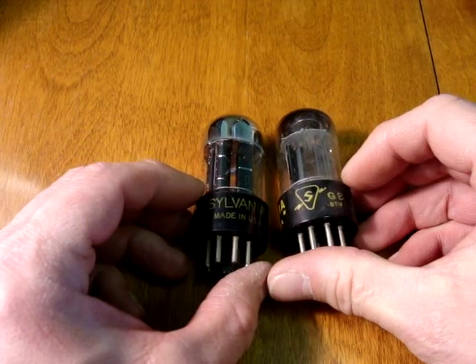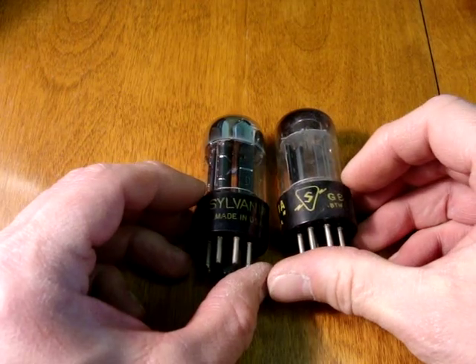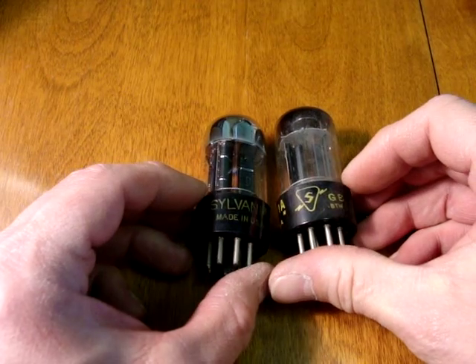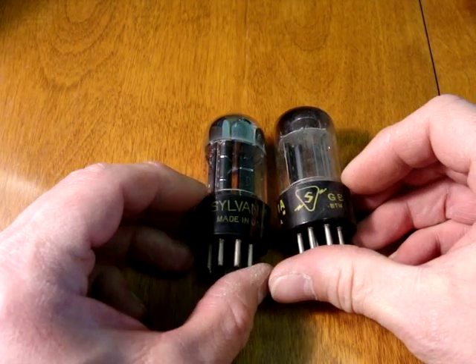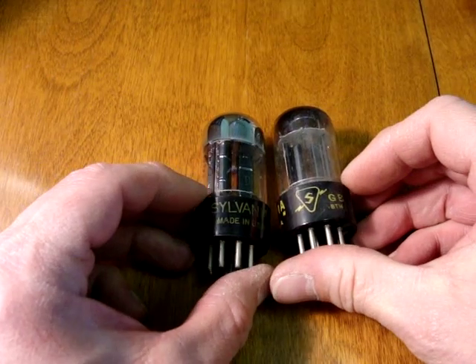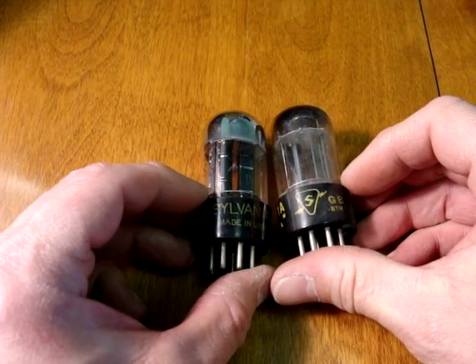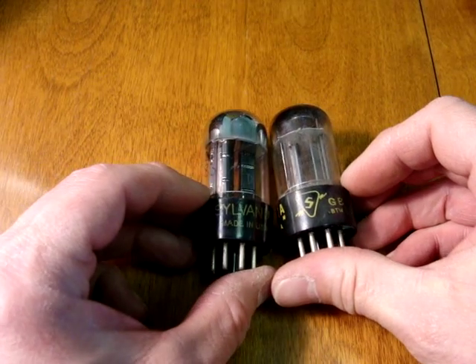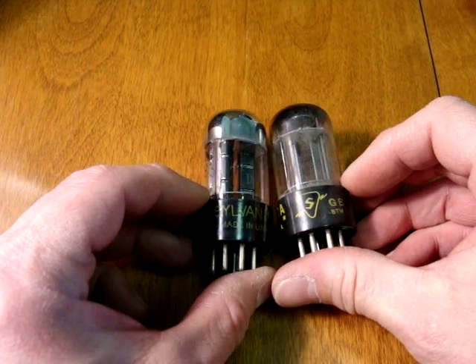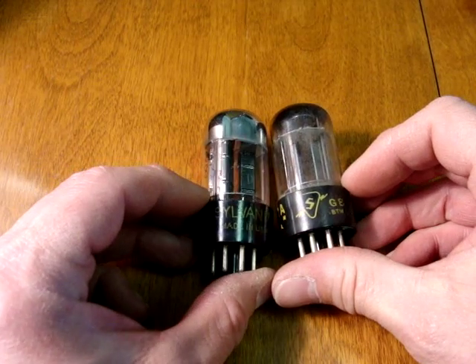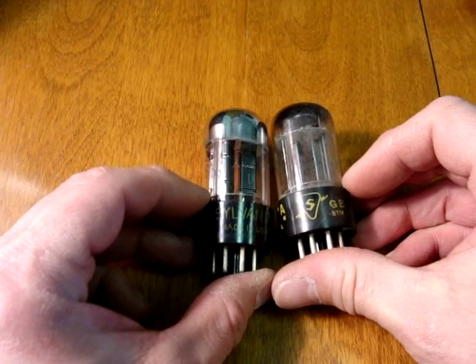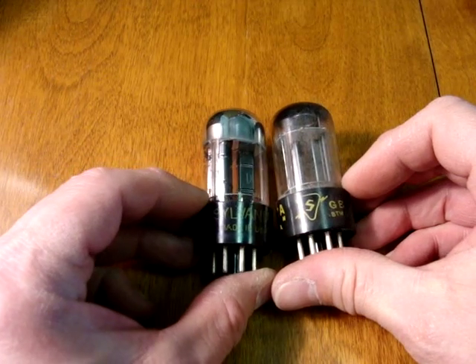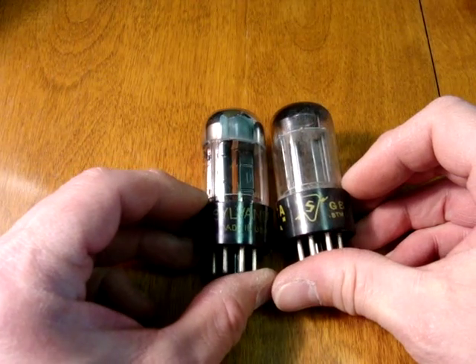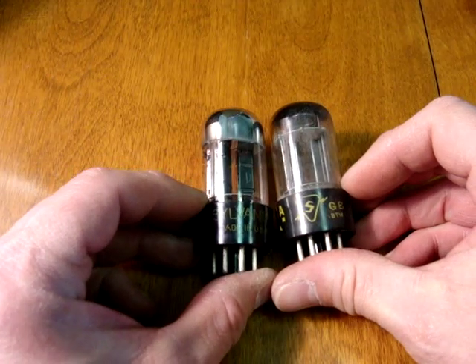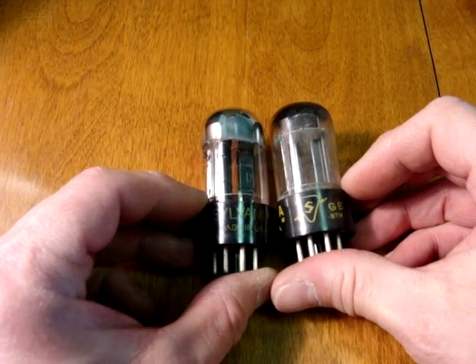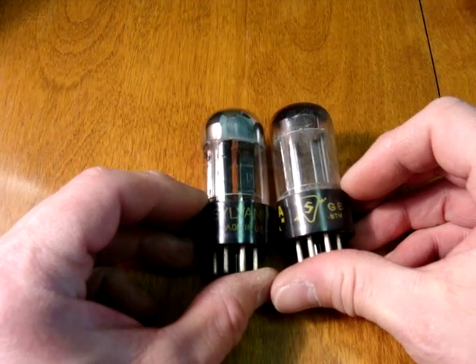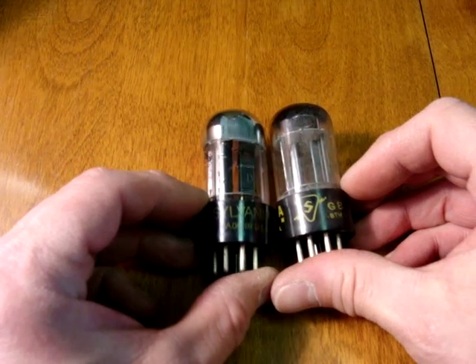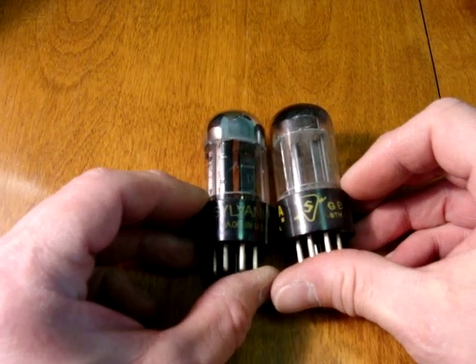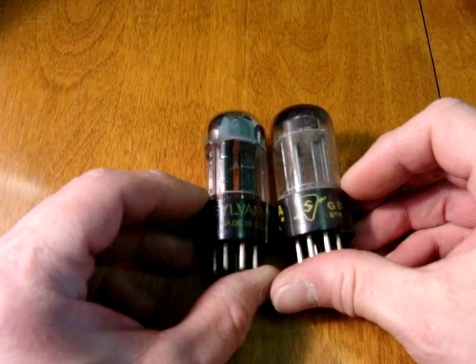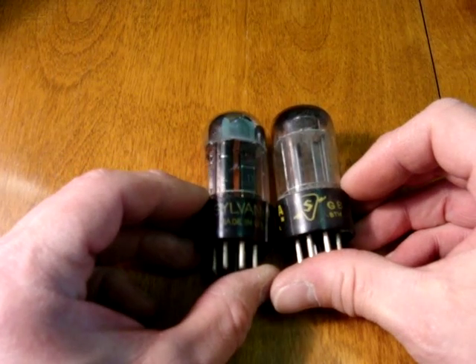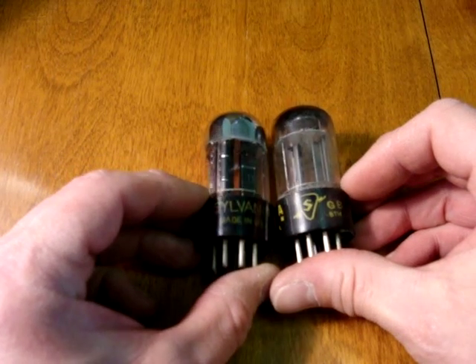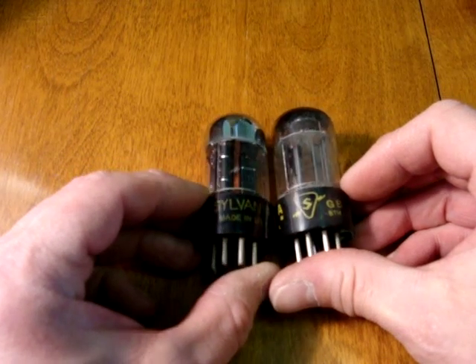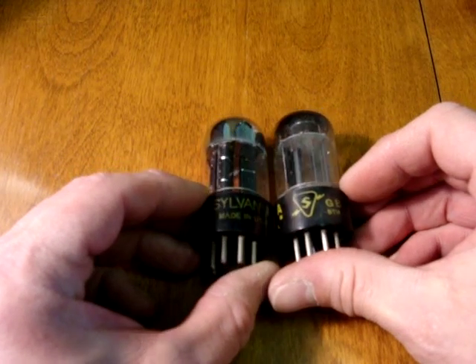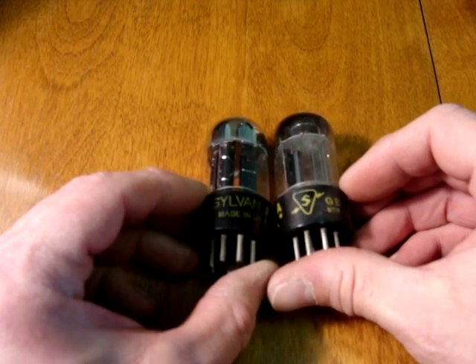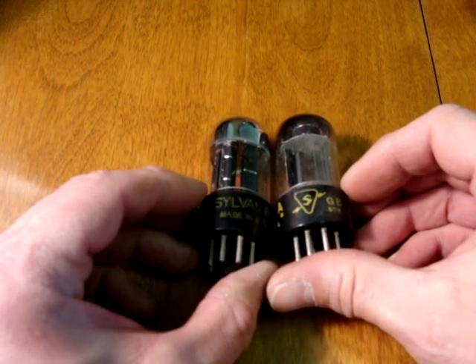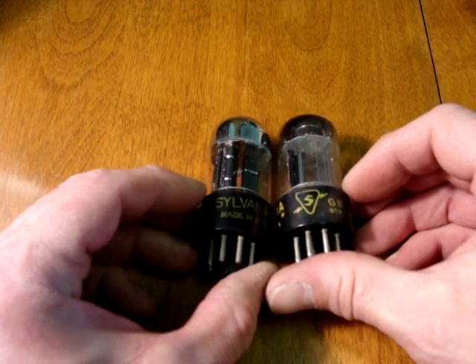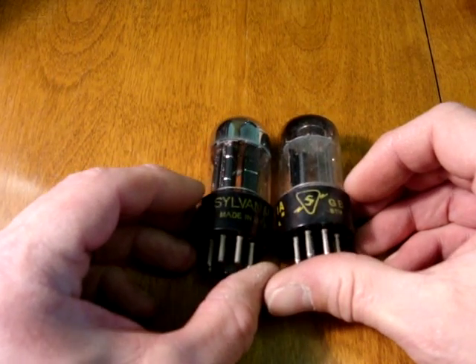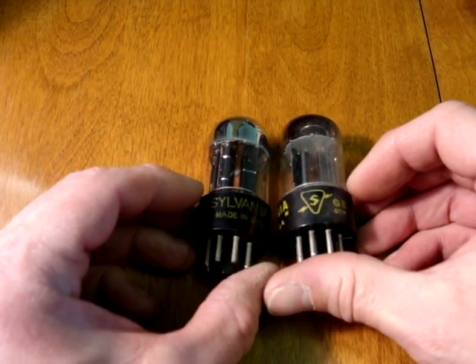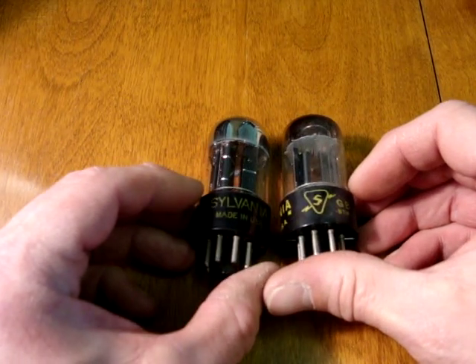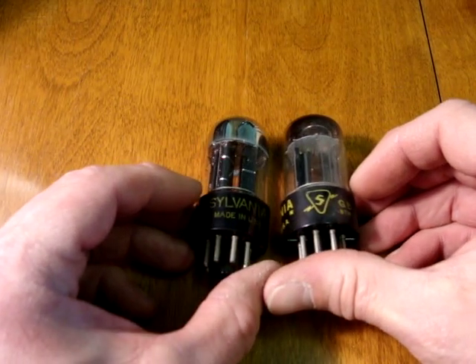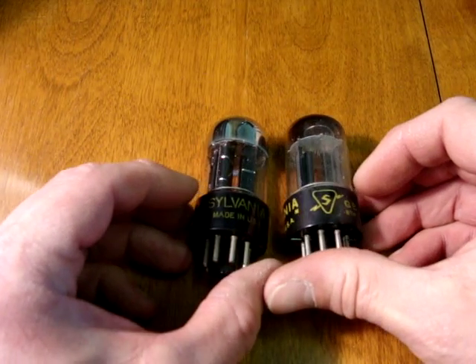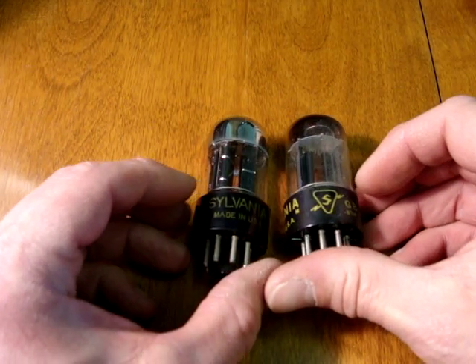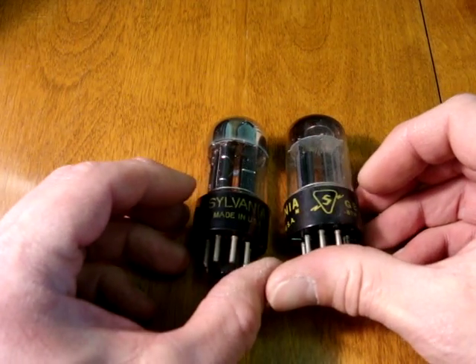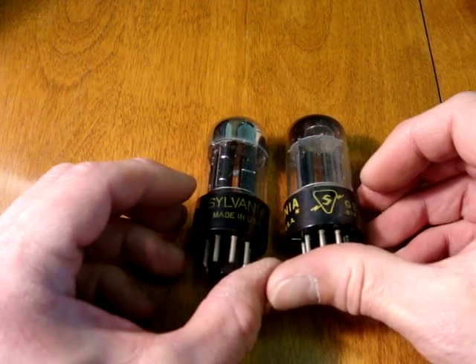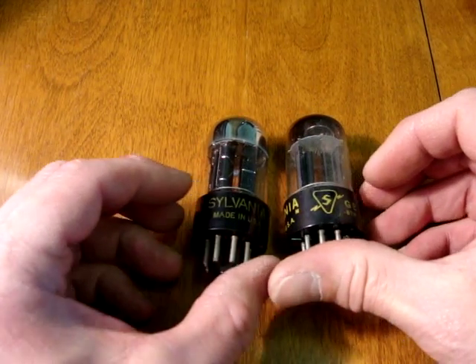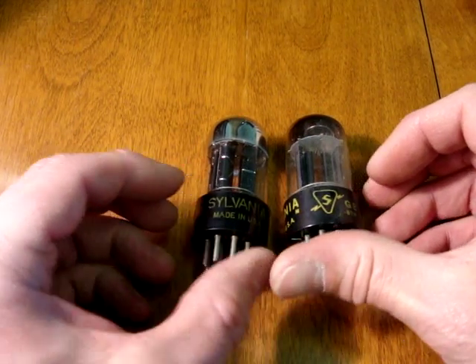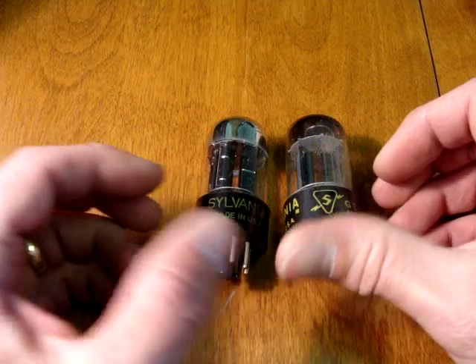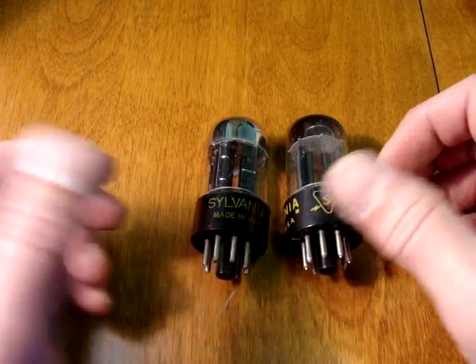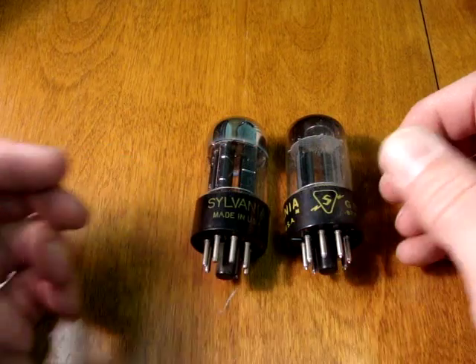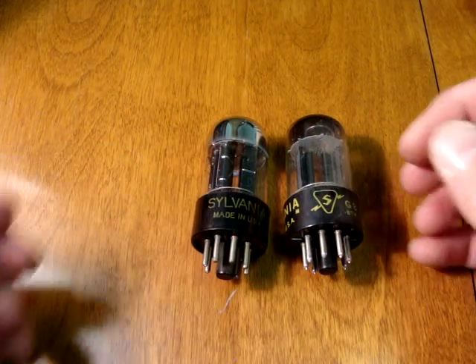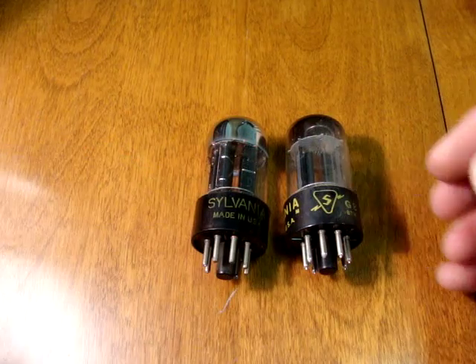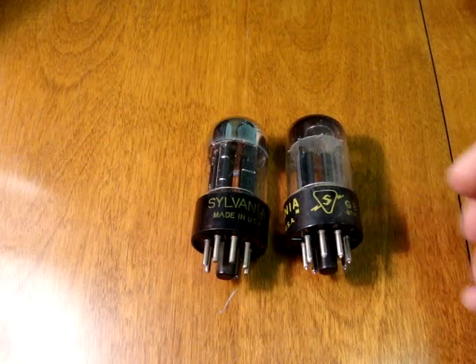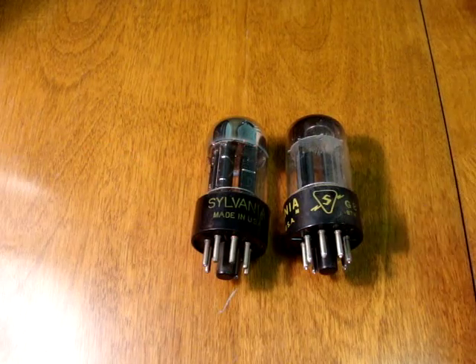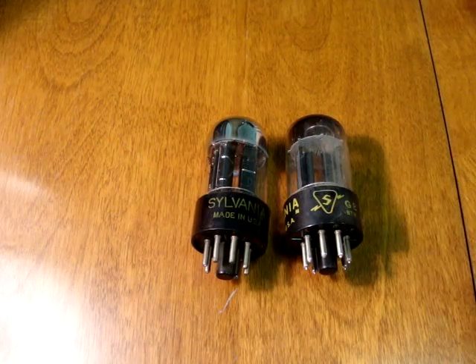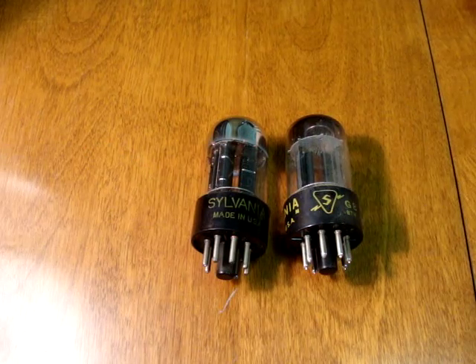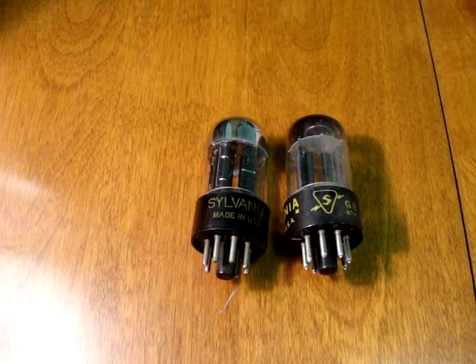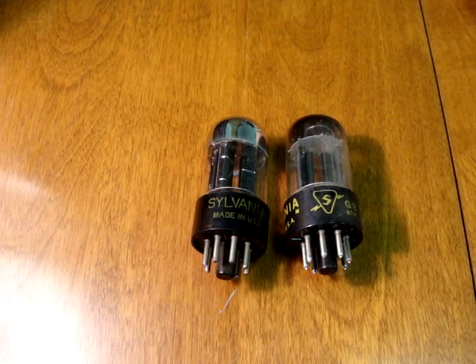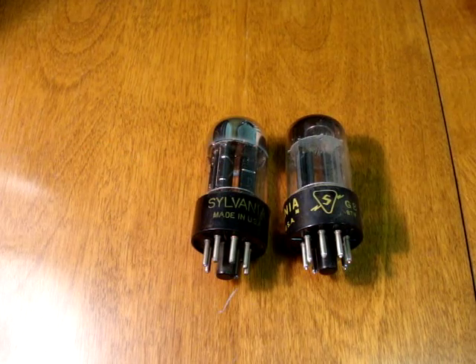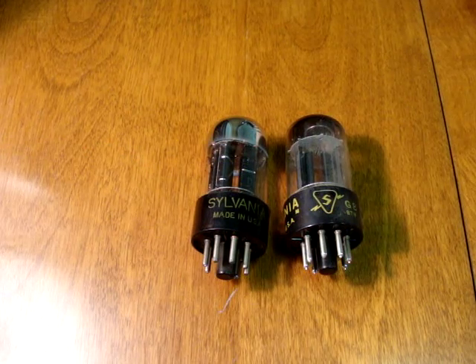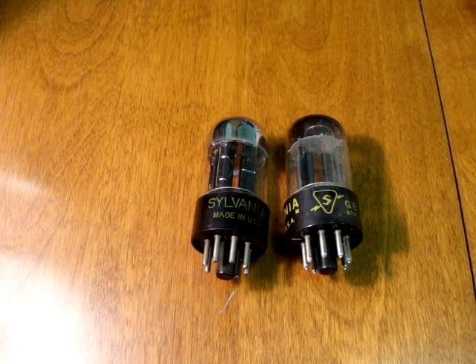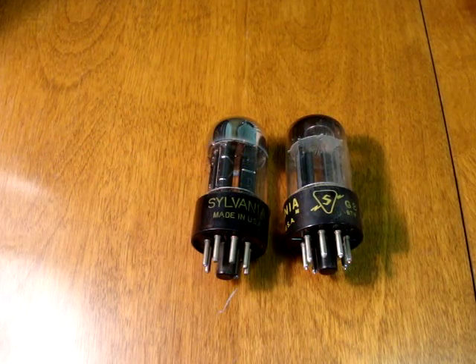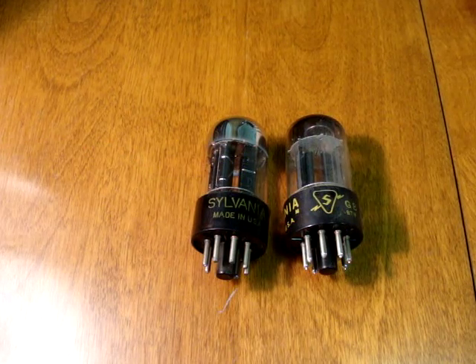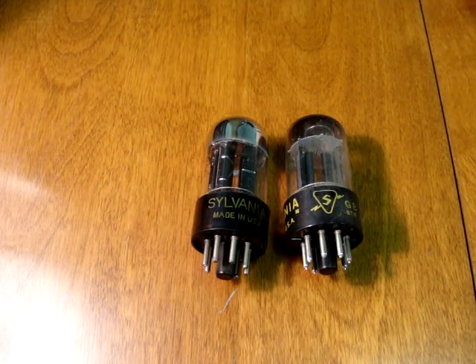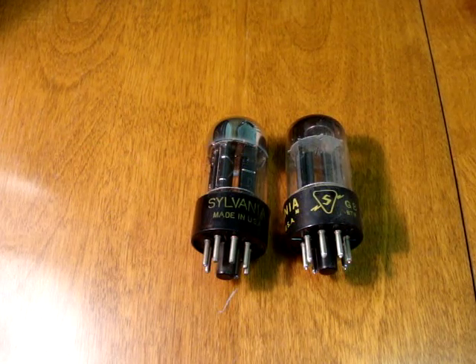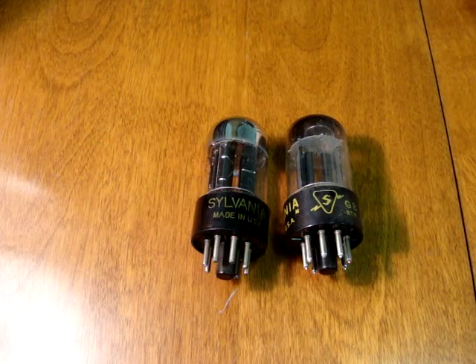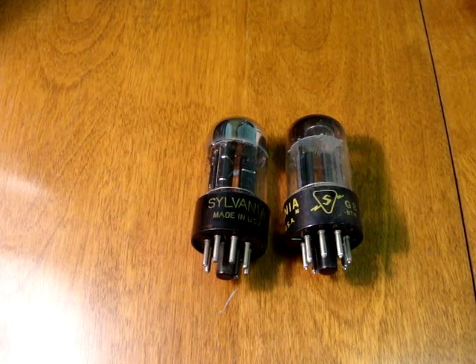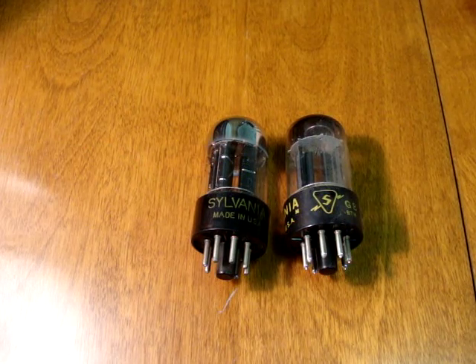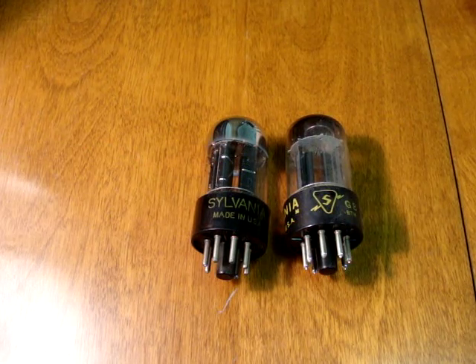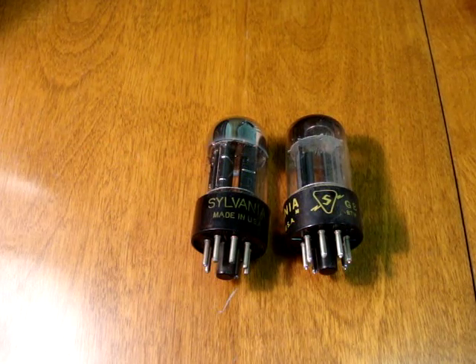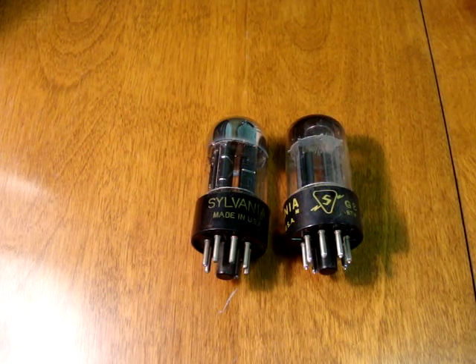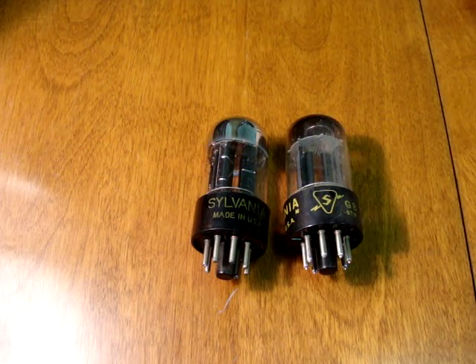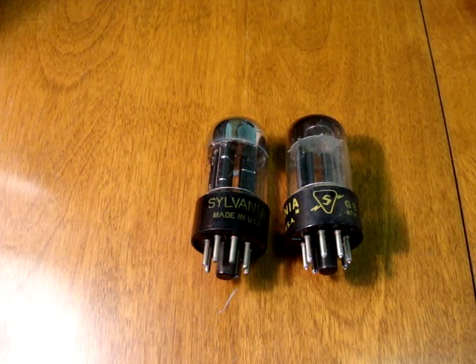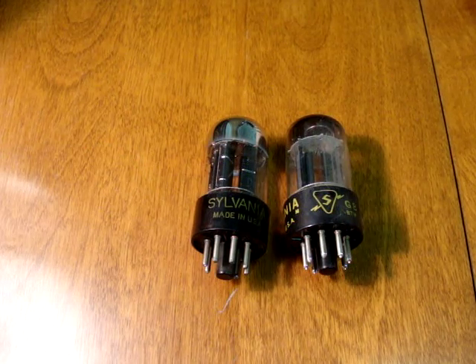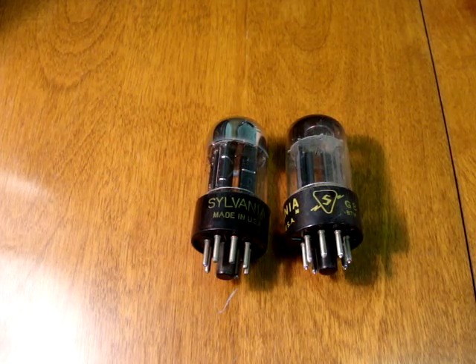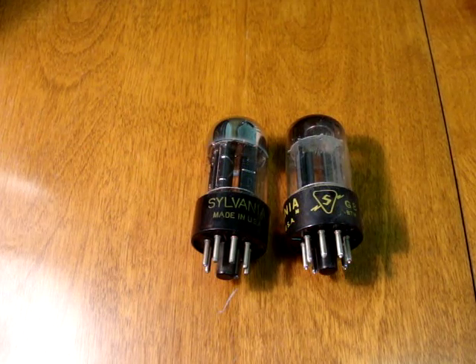We hope this video has helped you spot some rare or more common 6SN7 GT tubes. We'd like to help you find one that might be right for your needs. Please give us a call at 847-496-4546. Thank you.